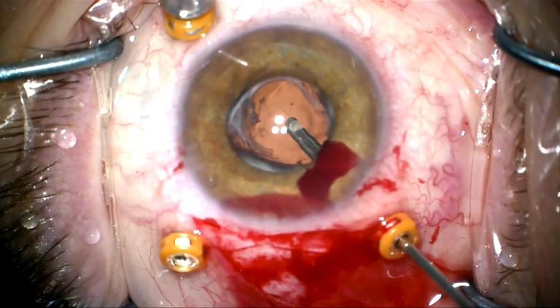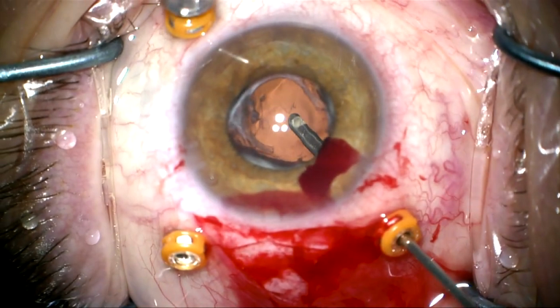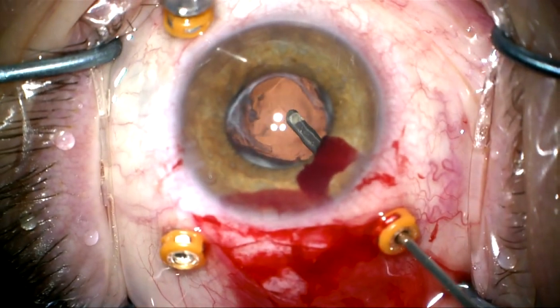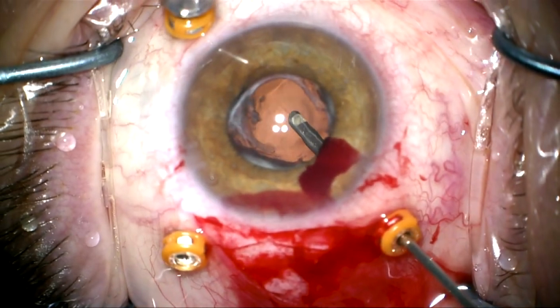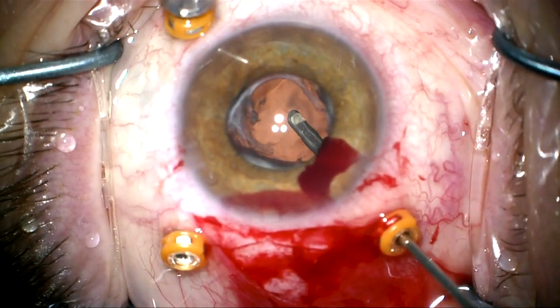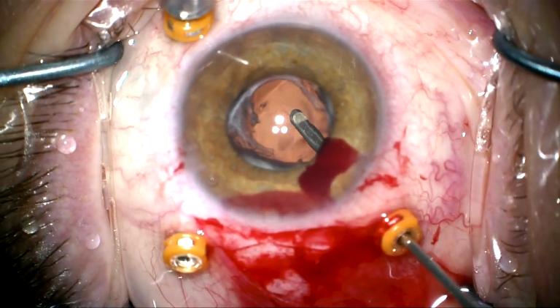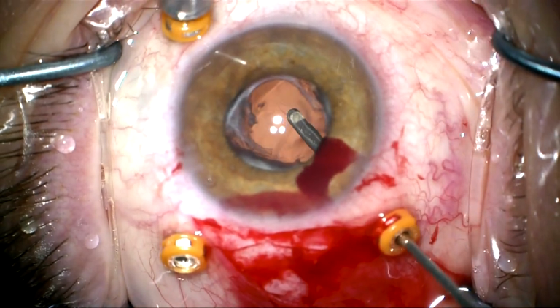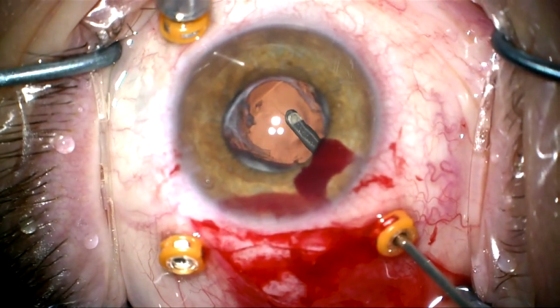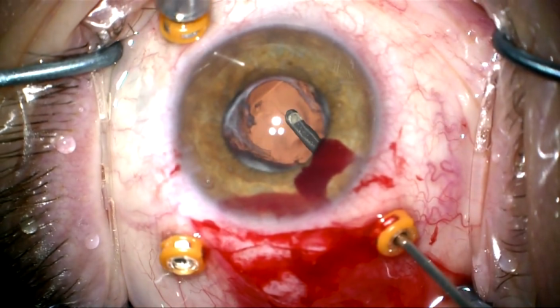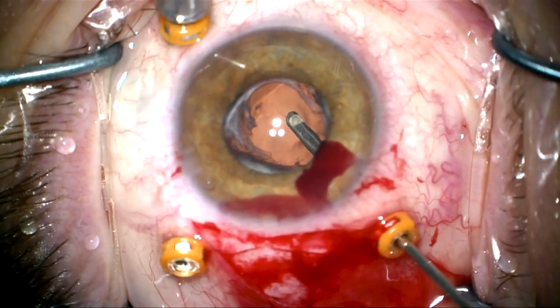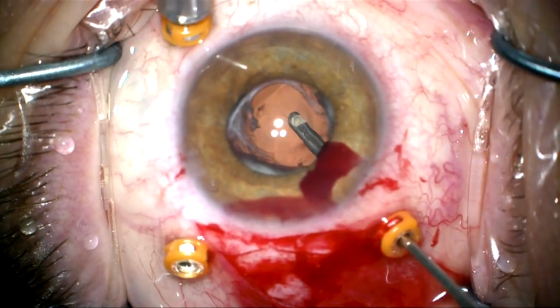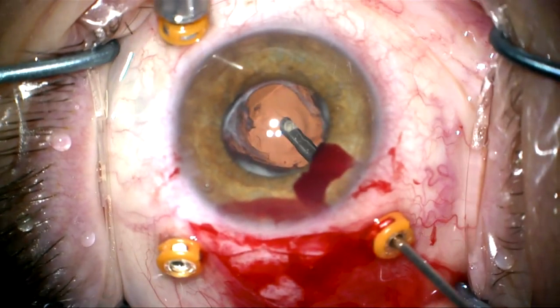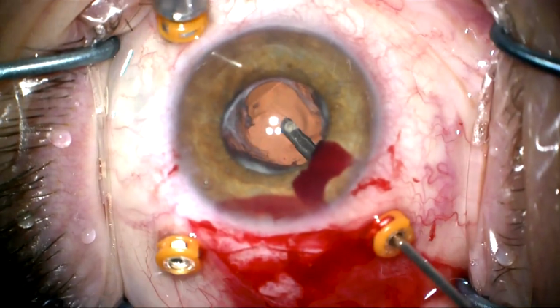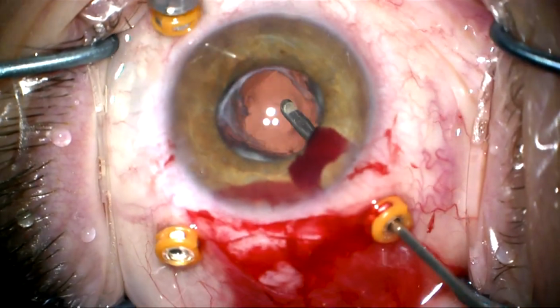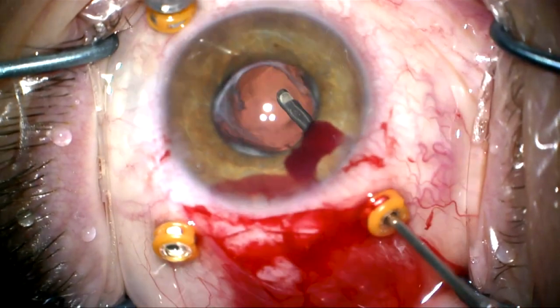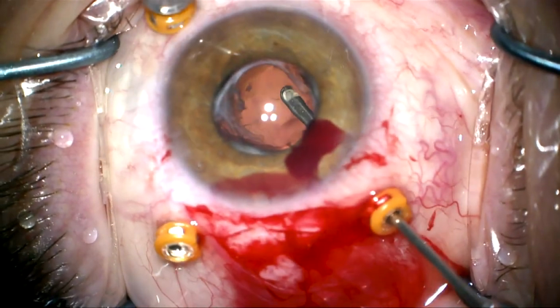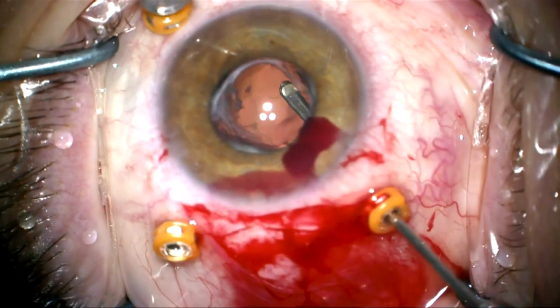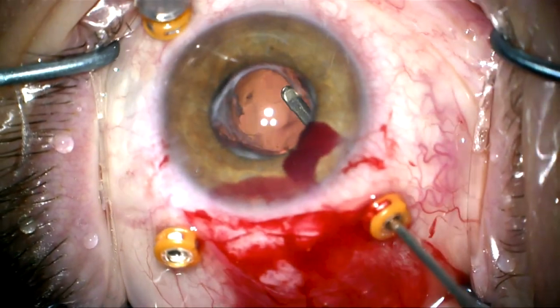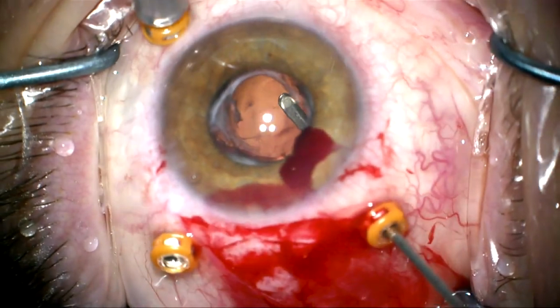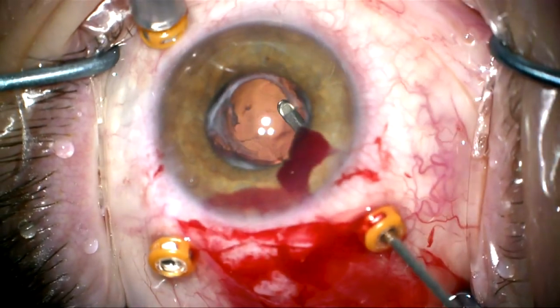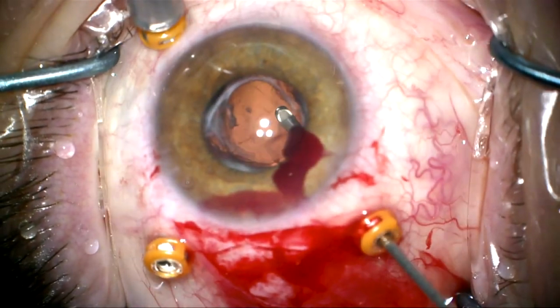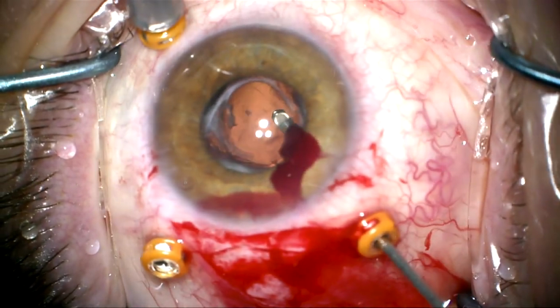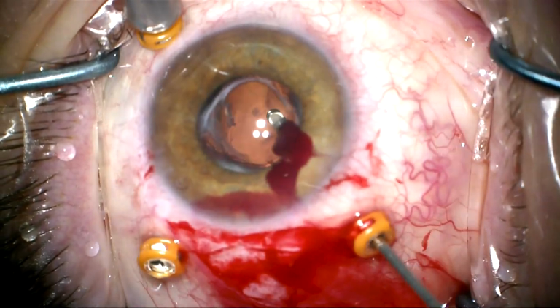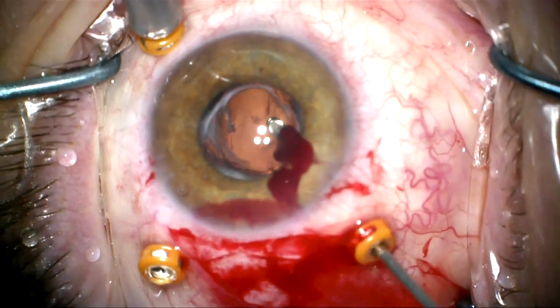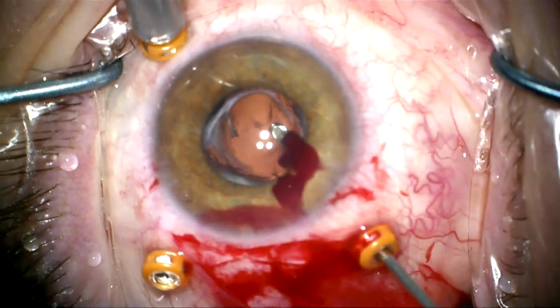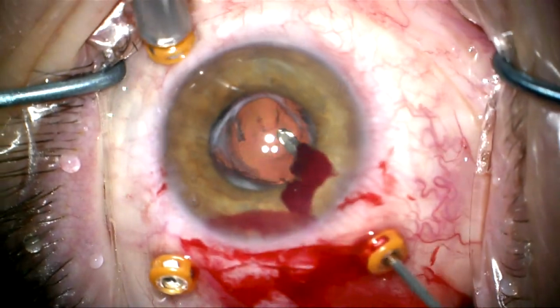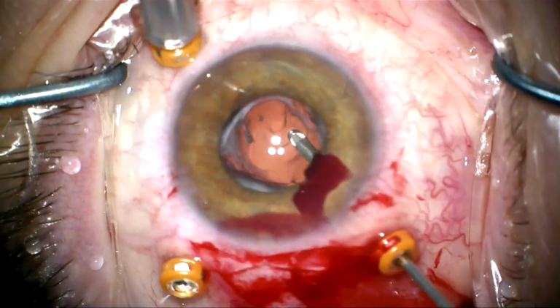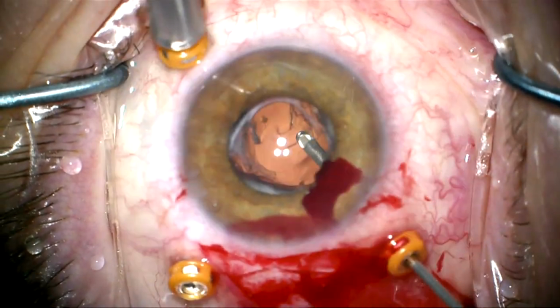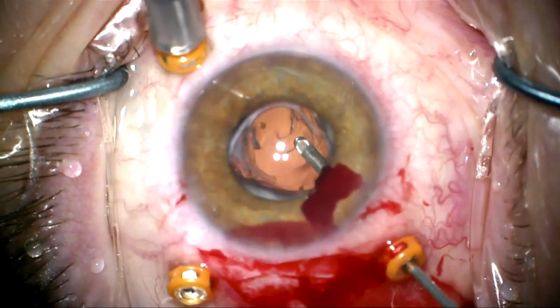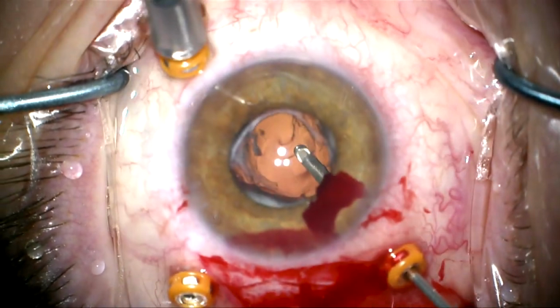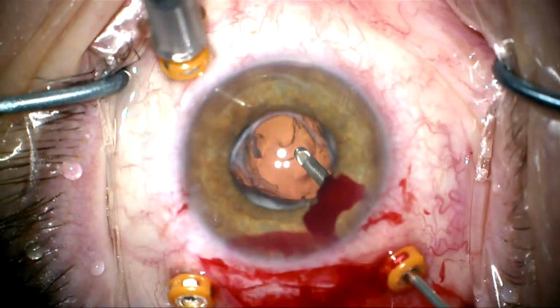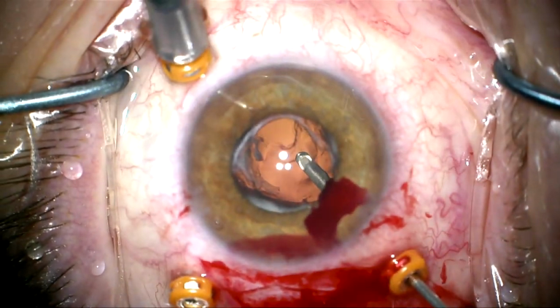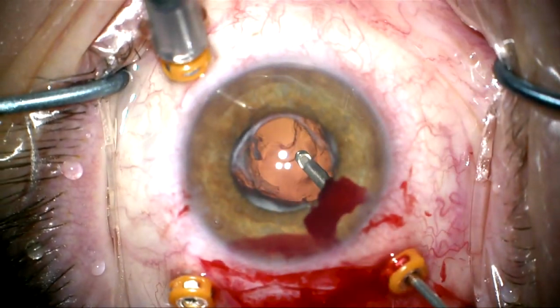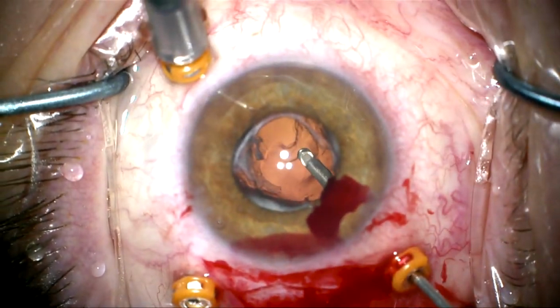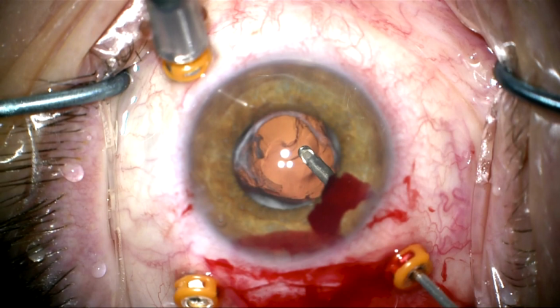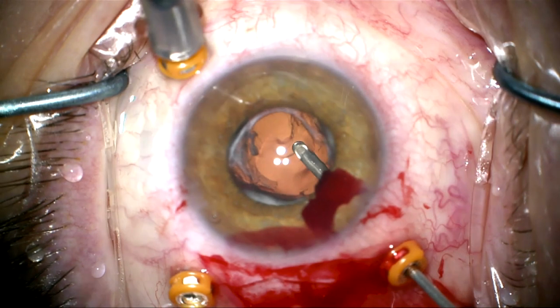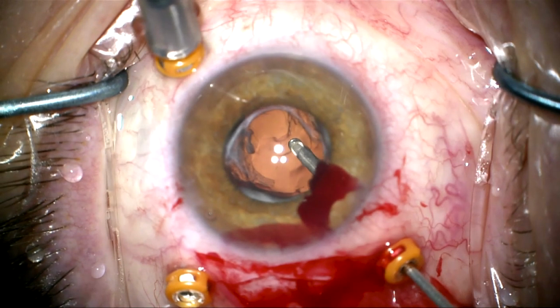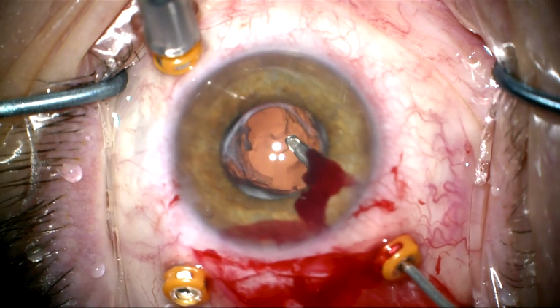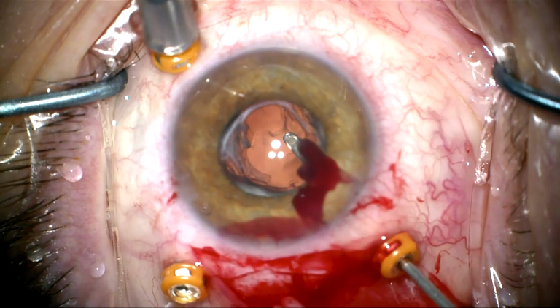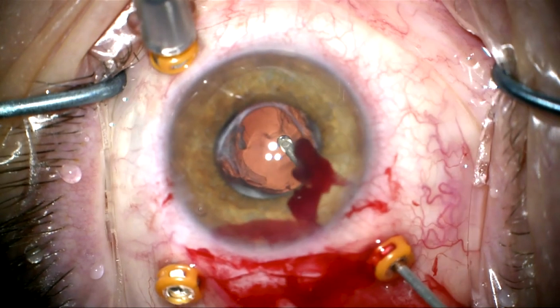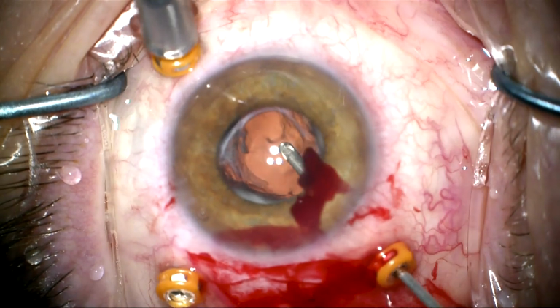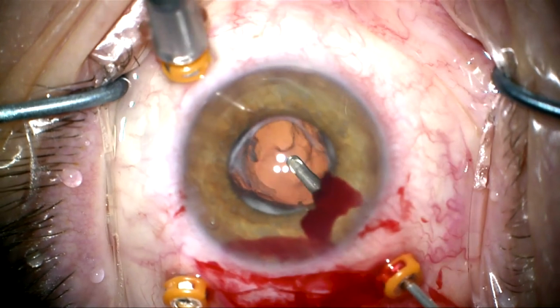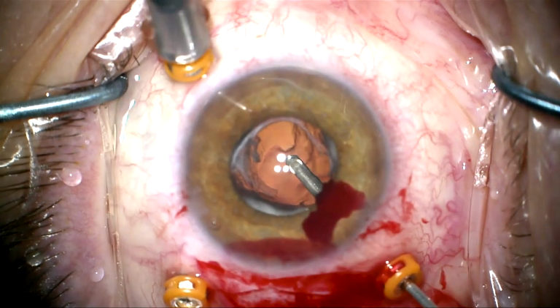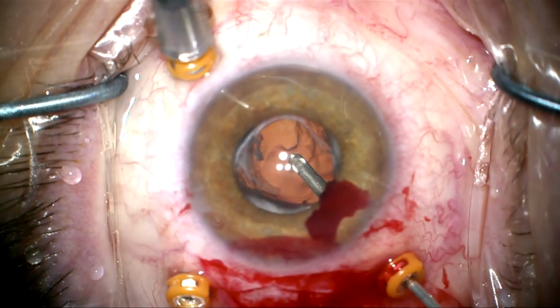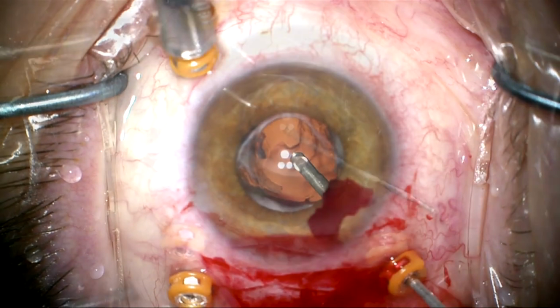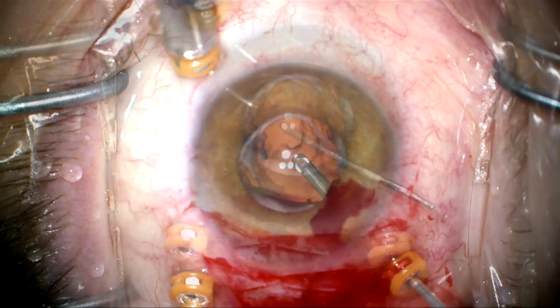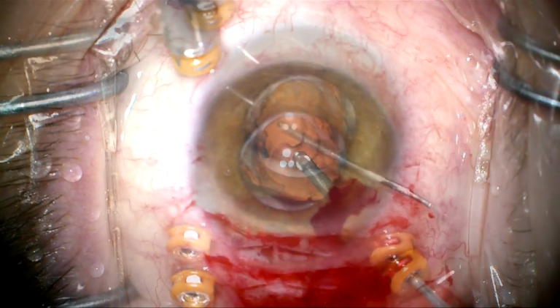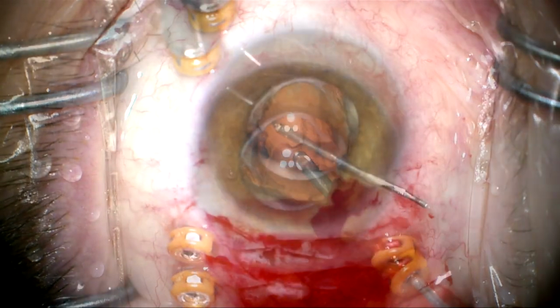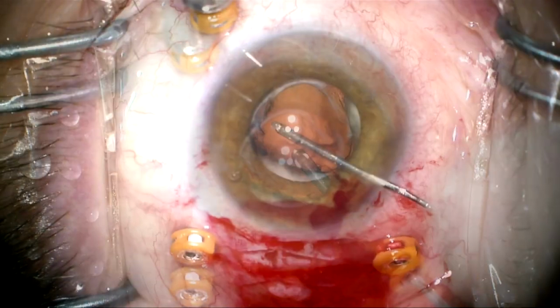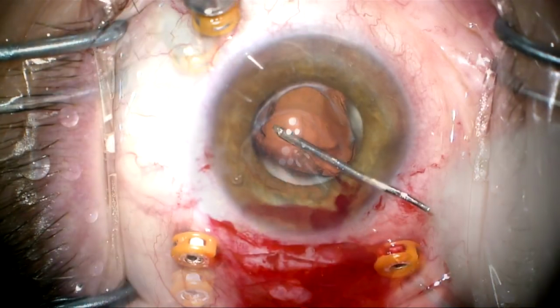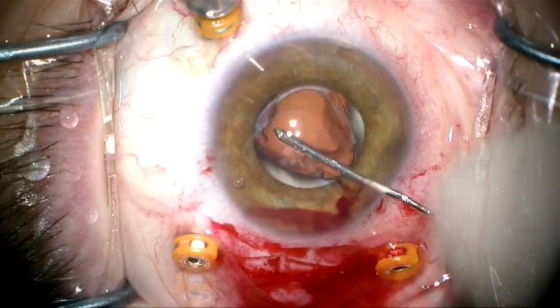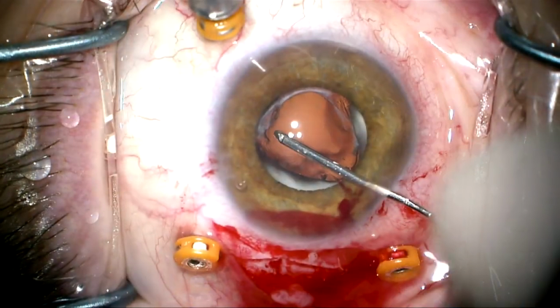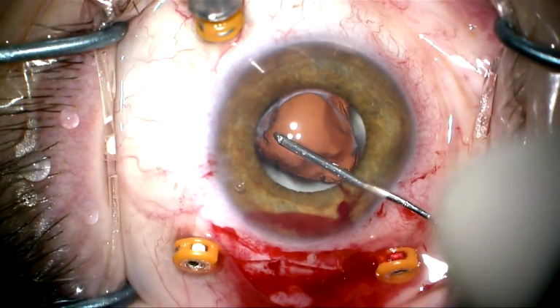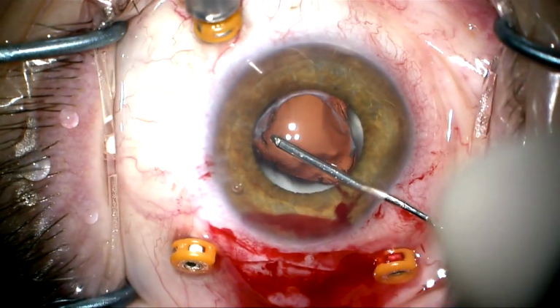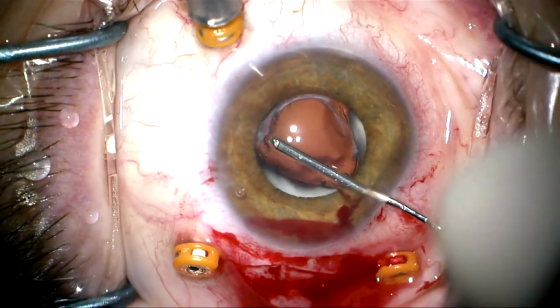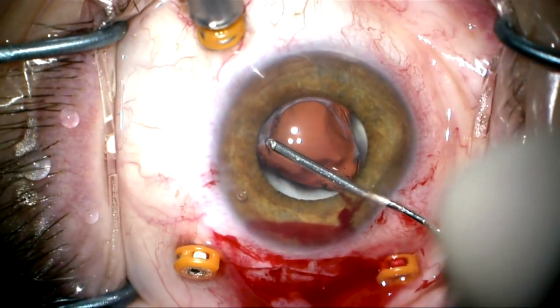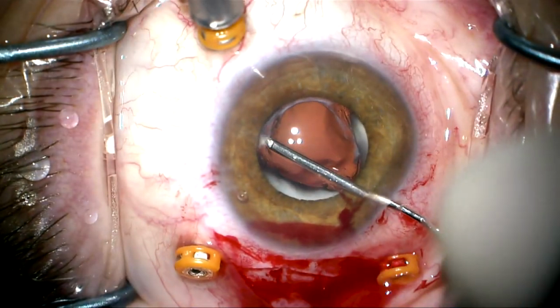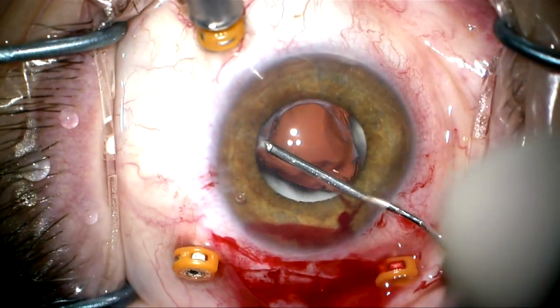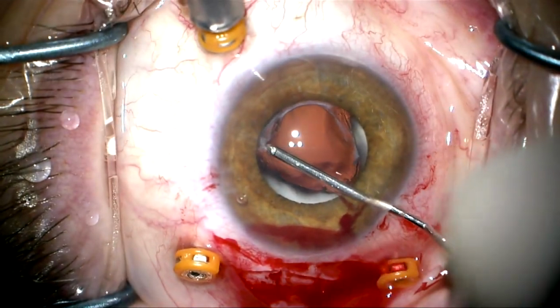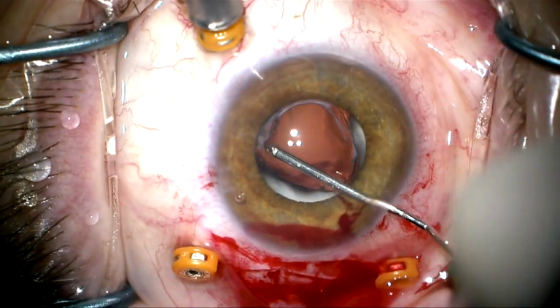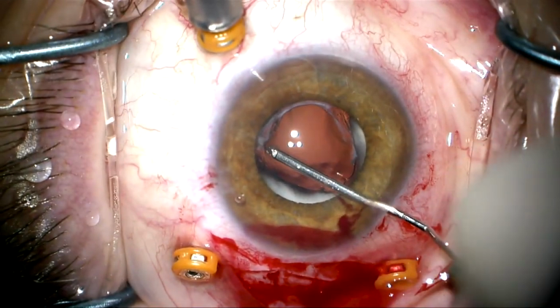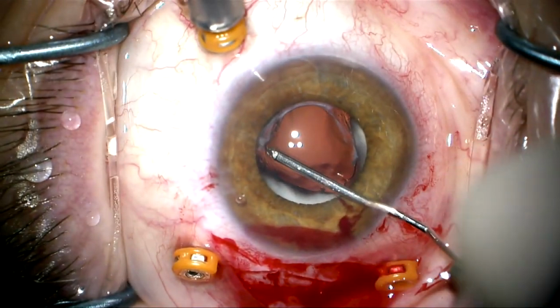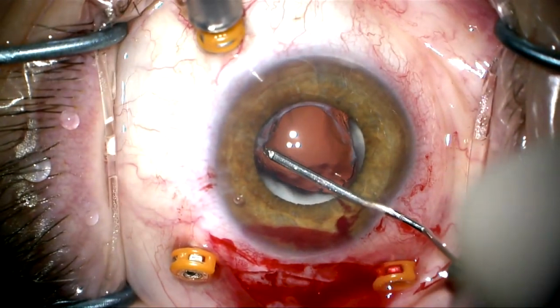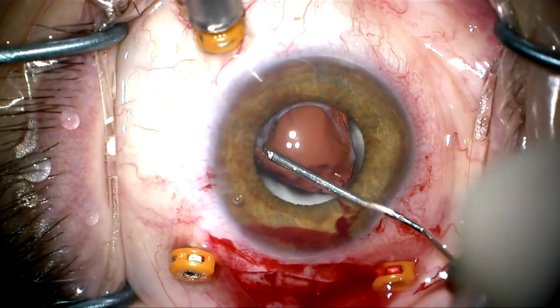We're going to do a vitrectomy here and clean things up a bit. Note: some previous vitrectomy was edited out.